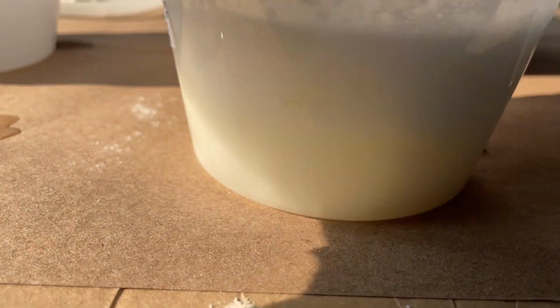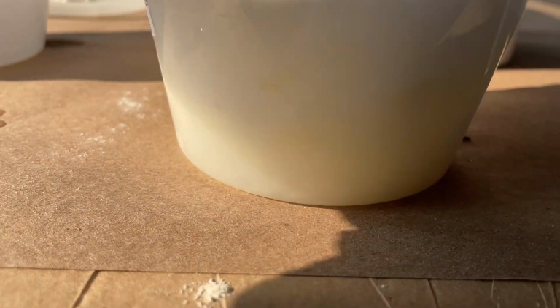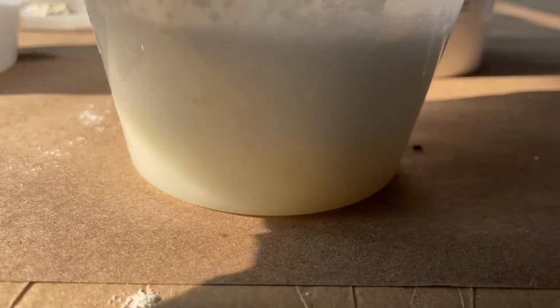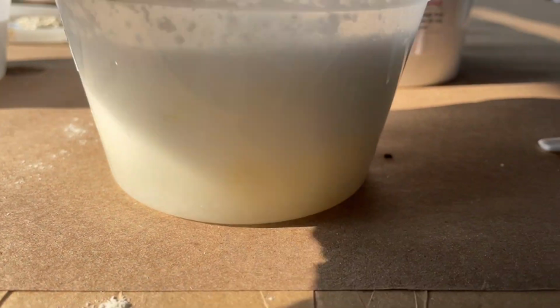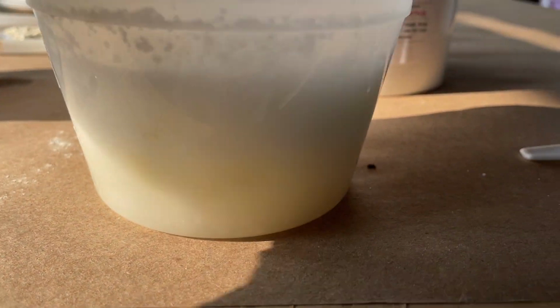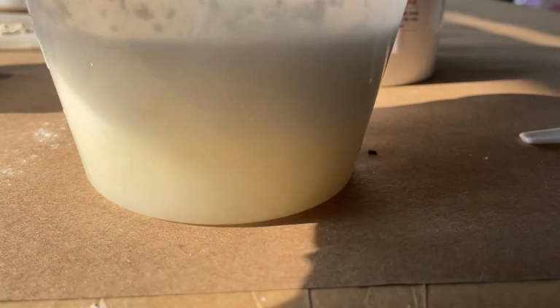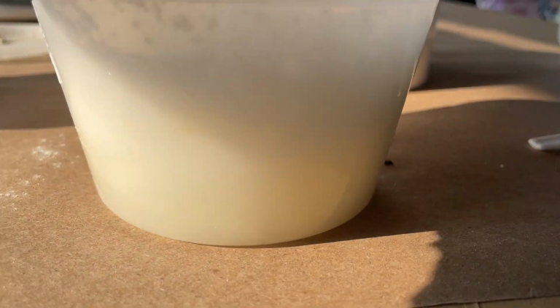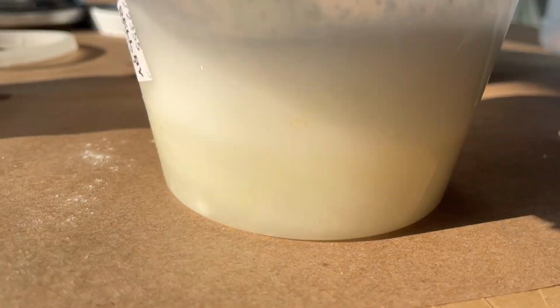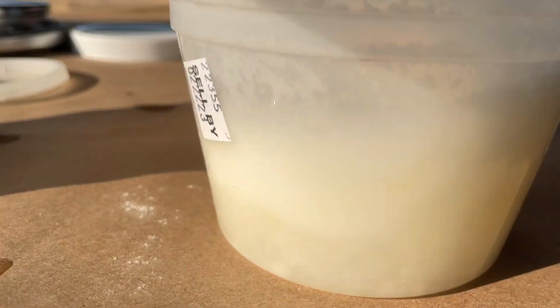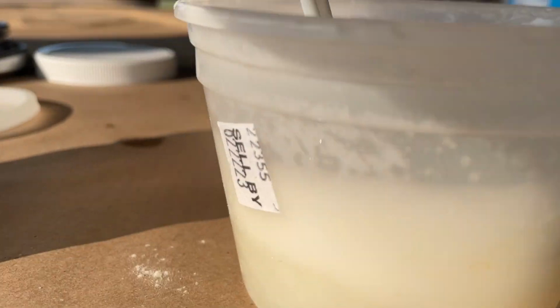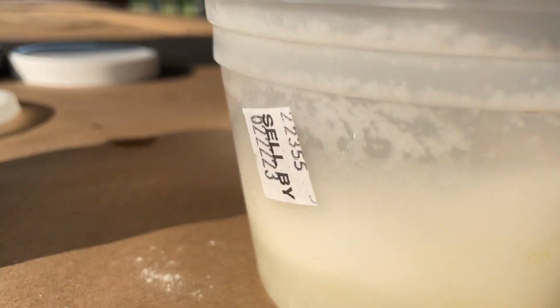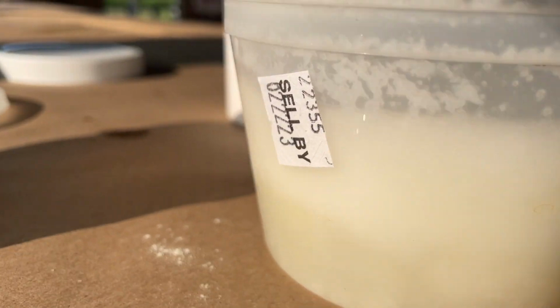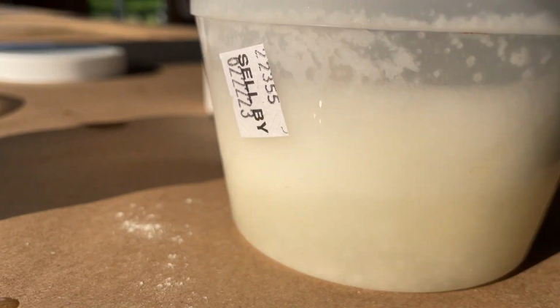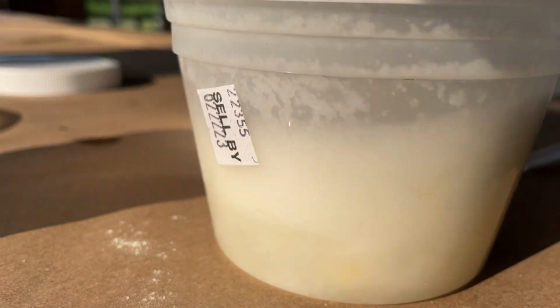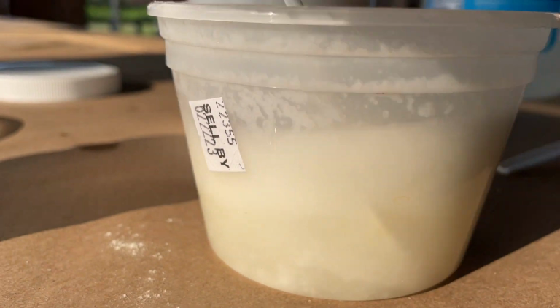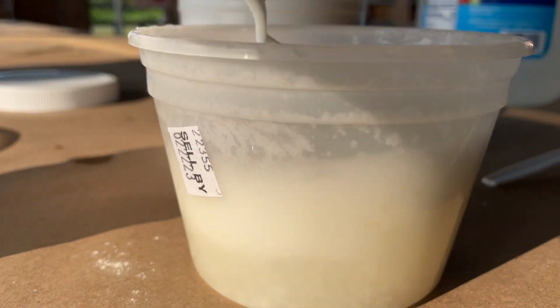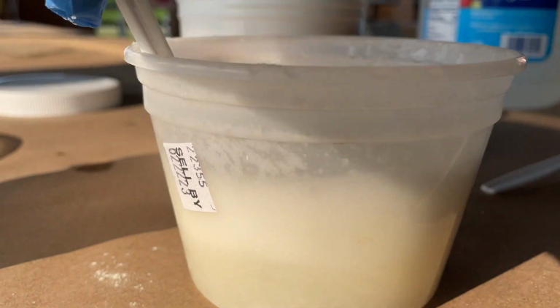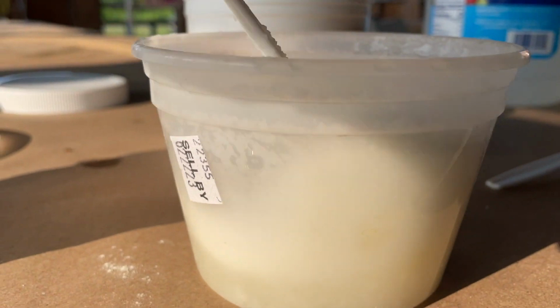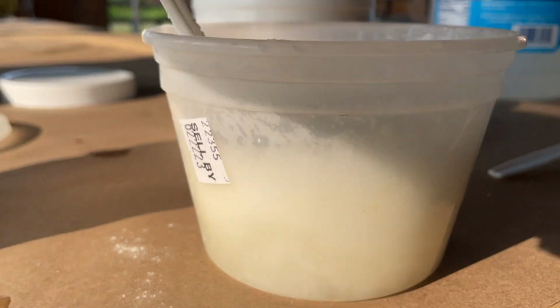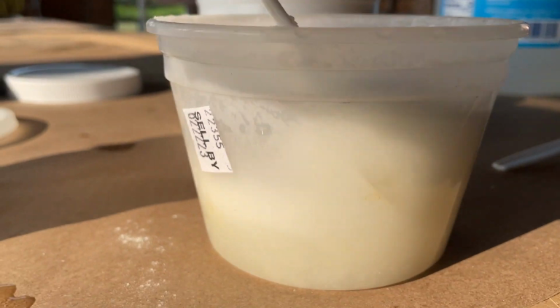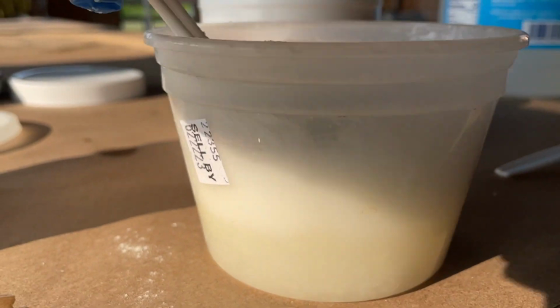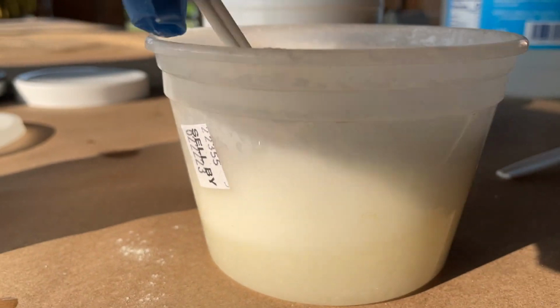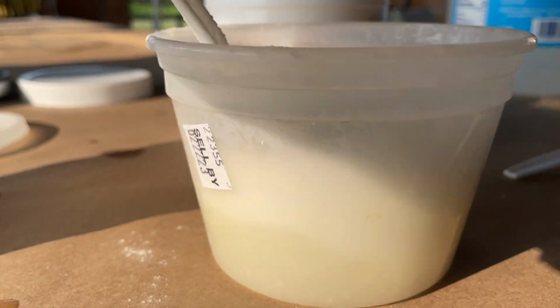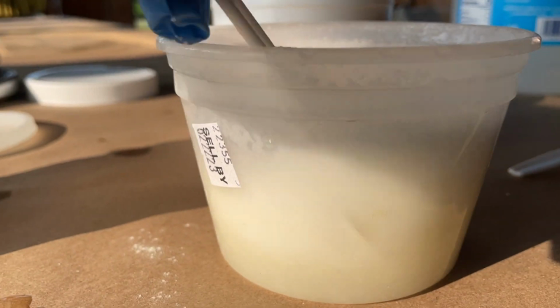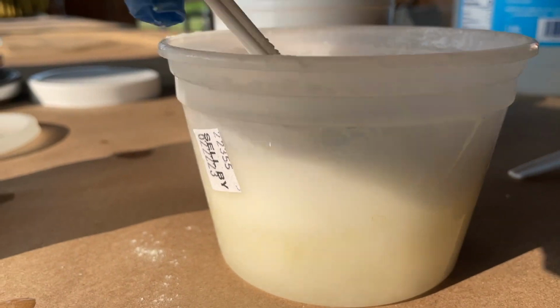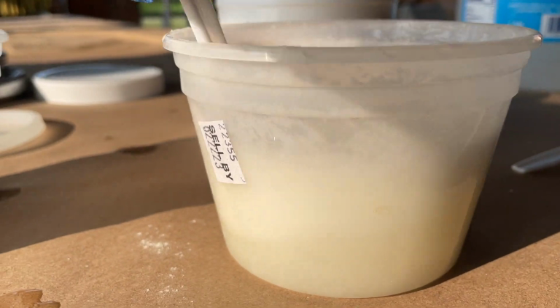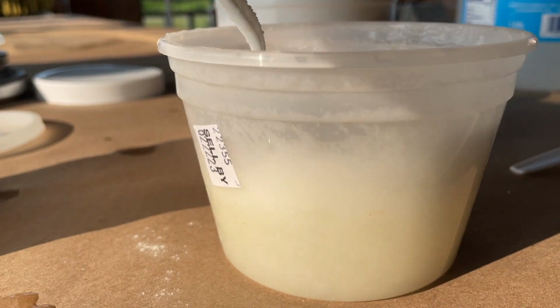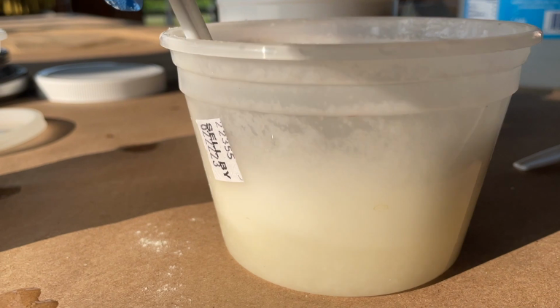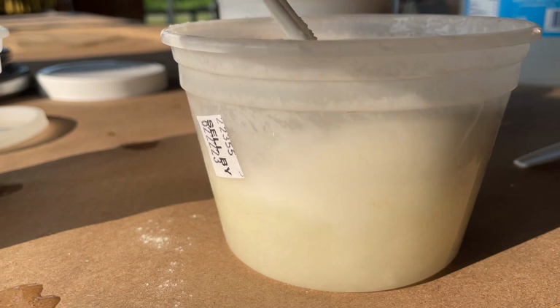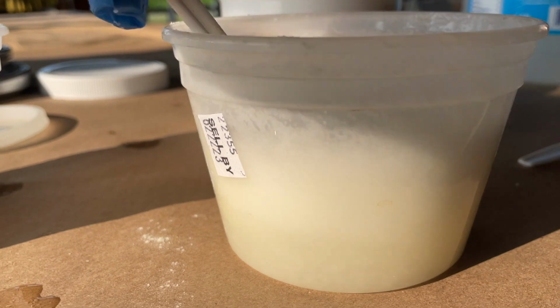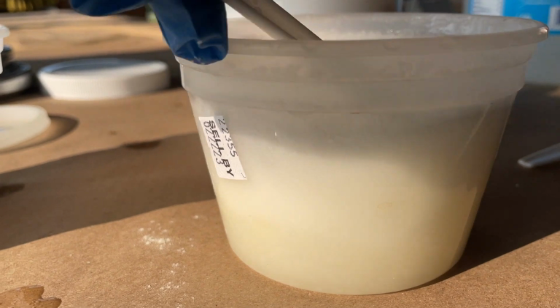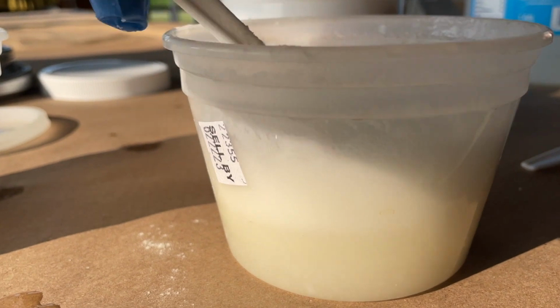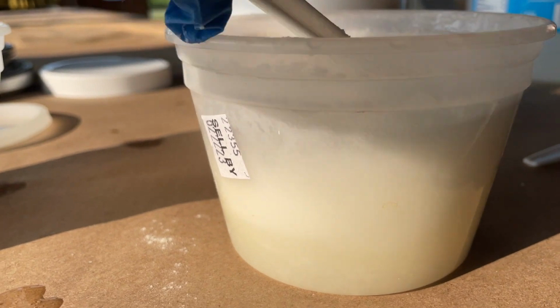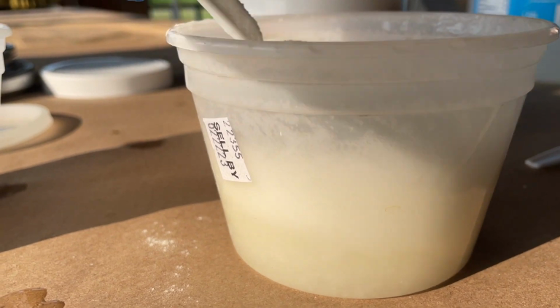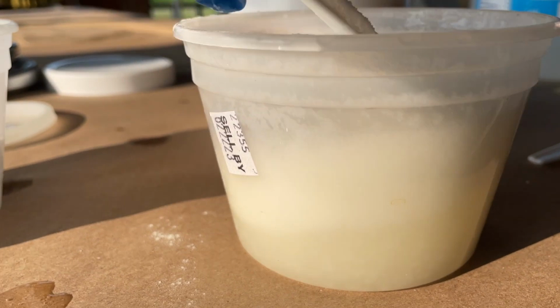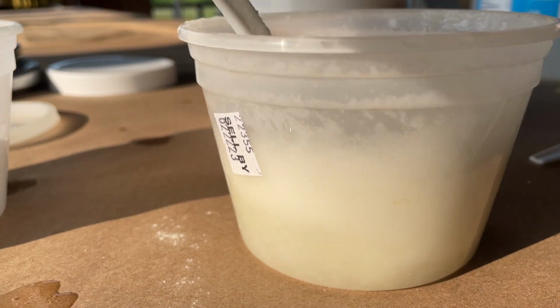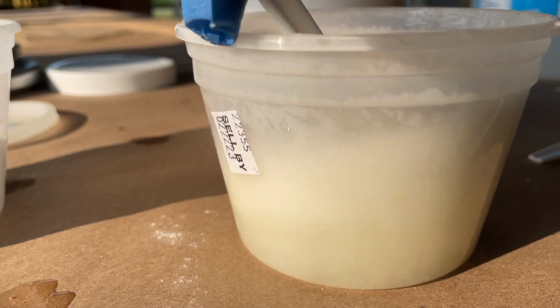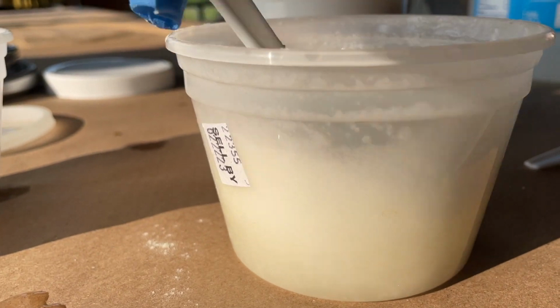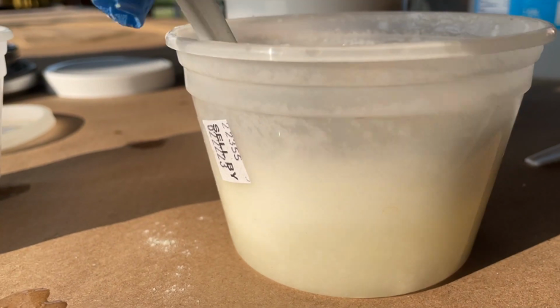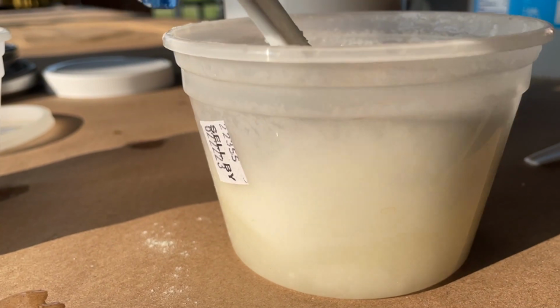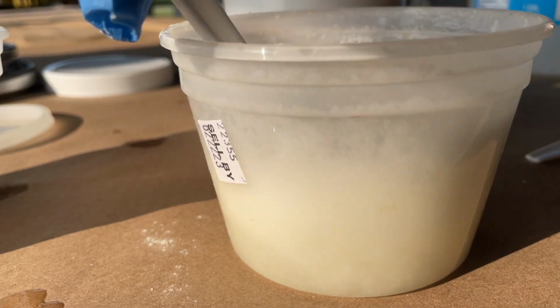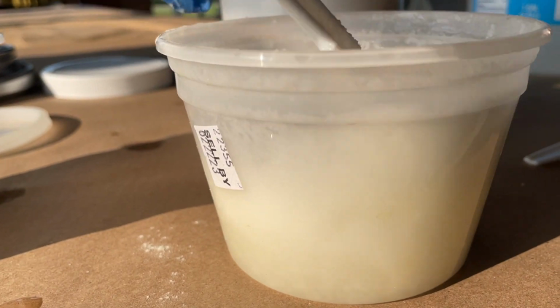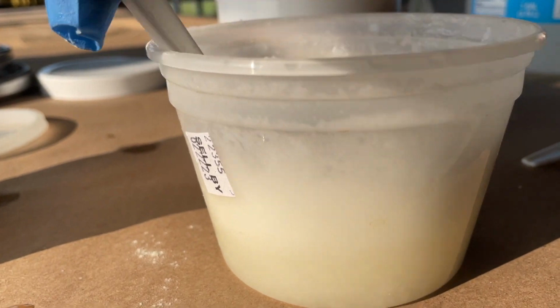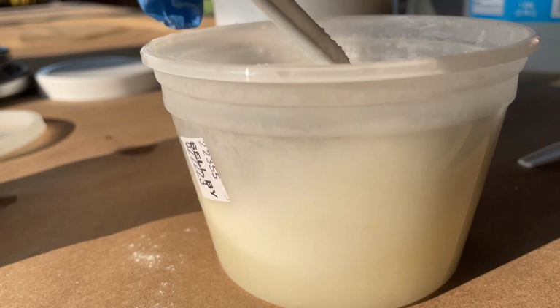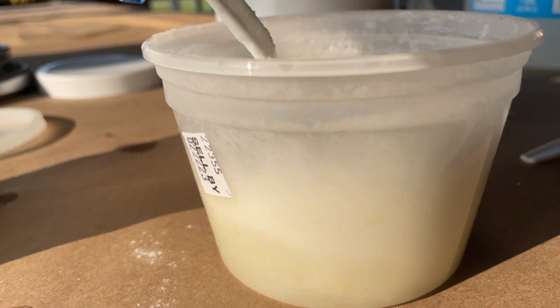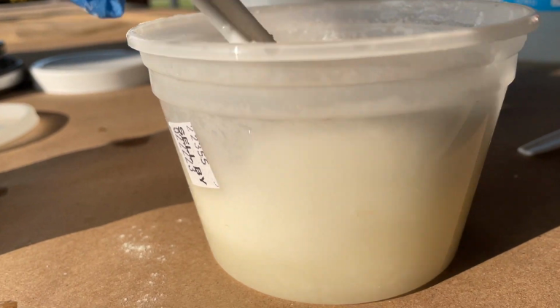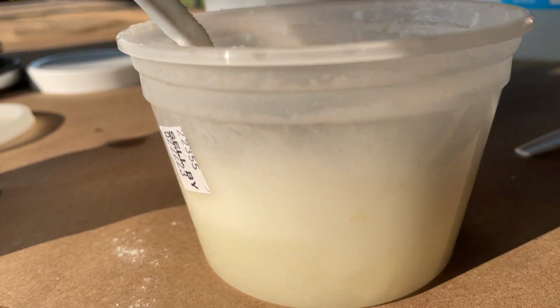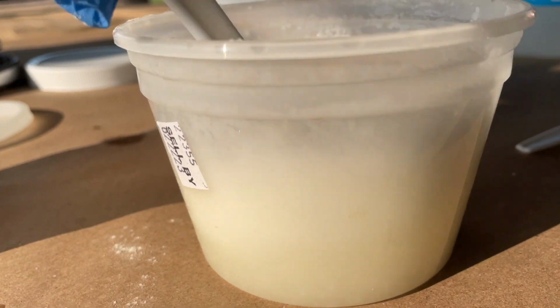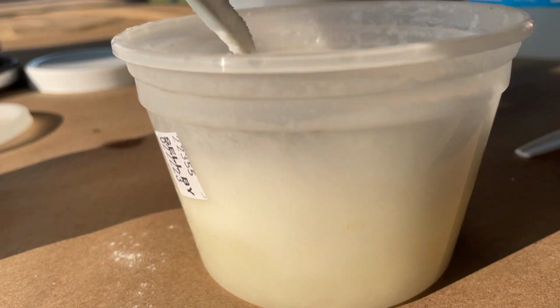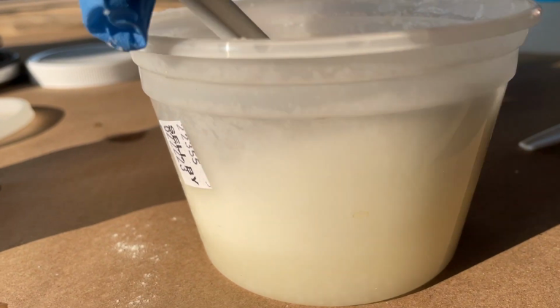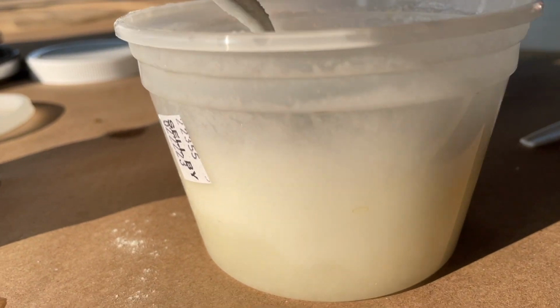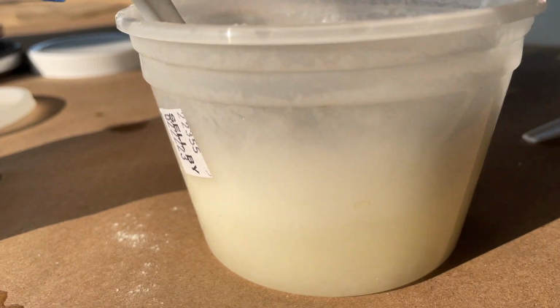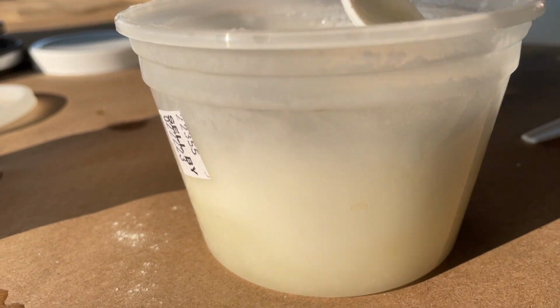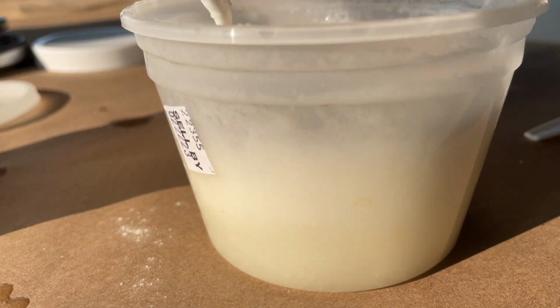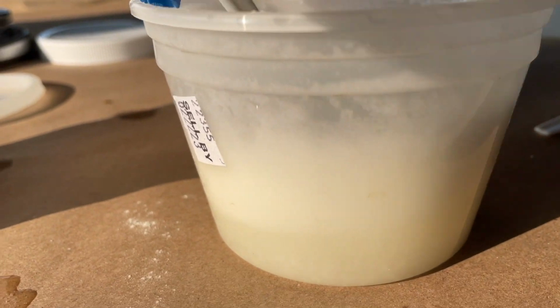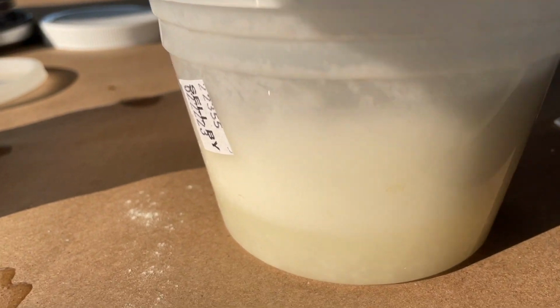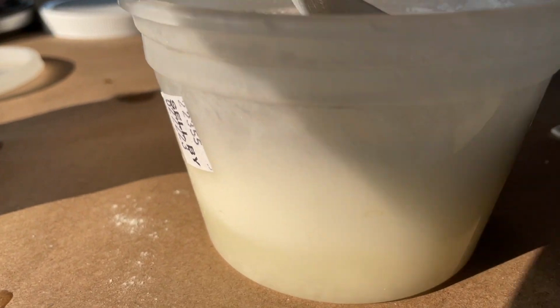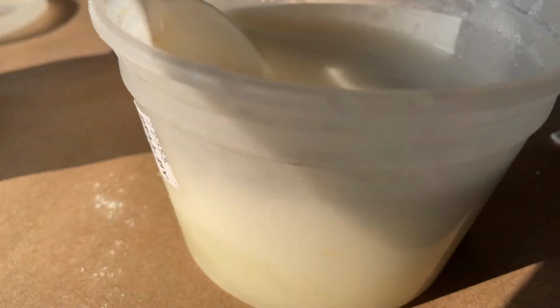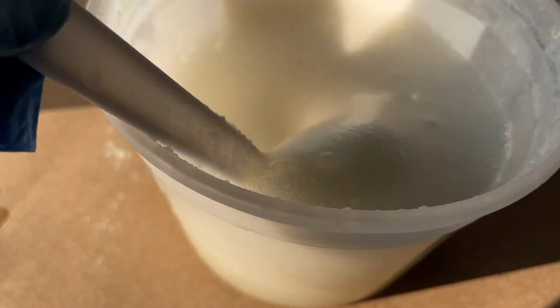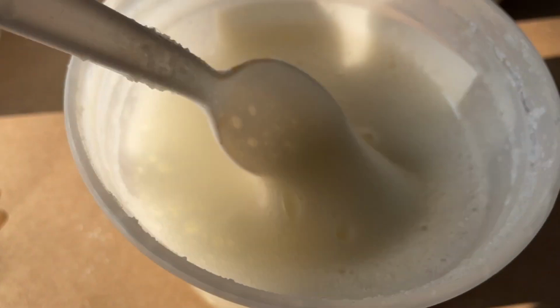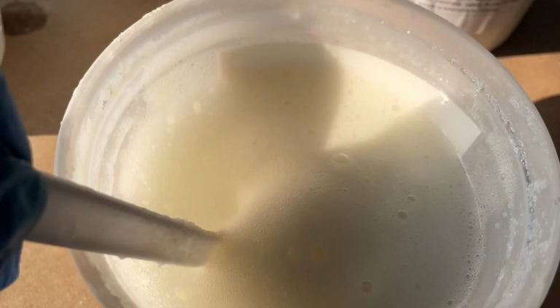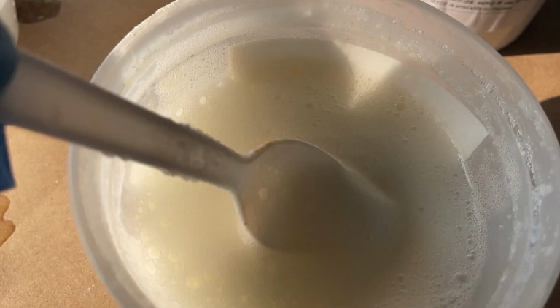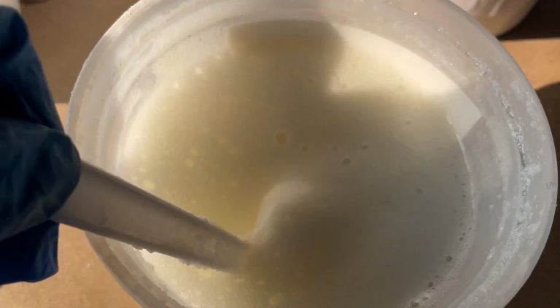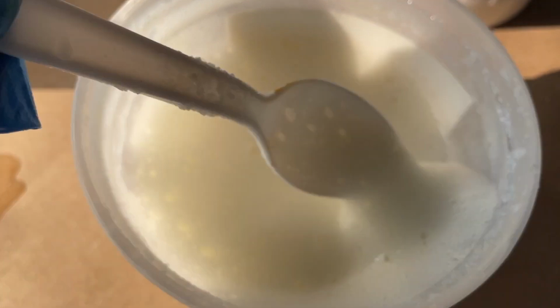Let this sit for about 30 minutes, and then you are ready to print with your print paste.